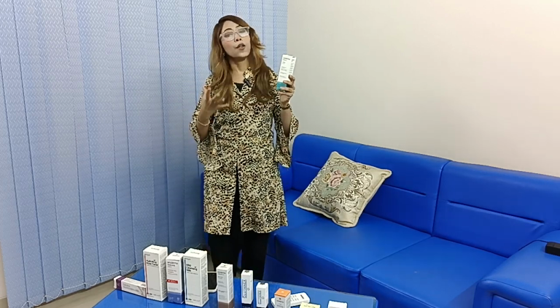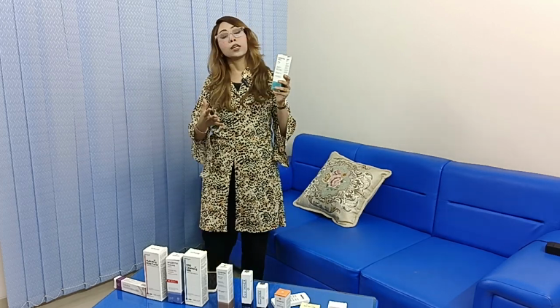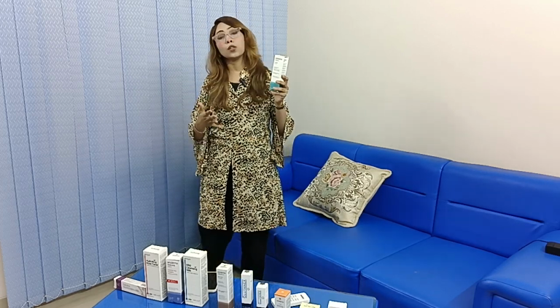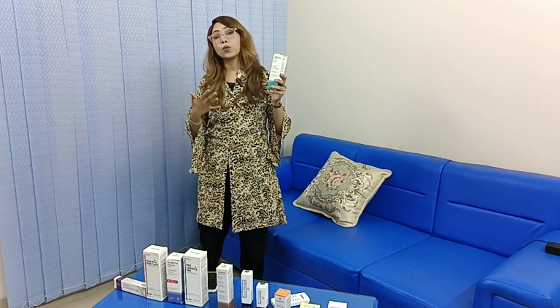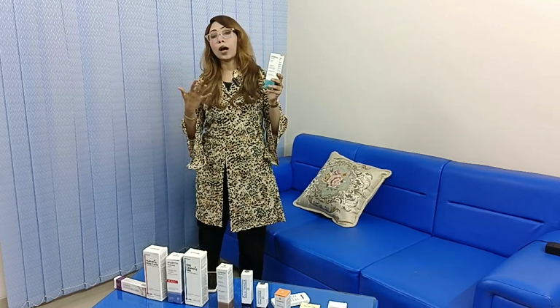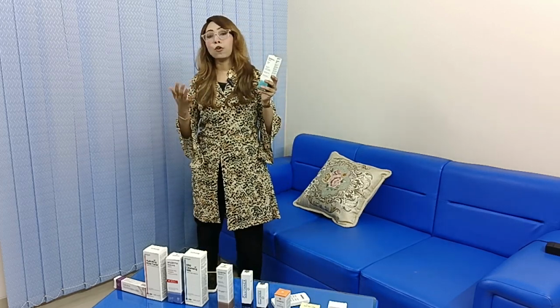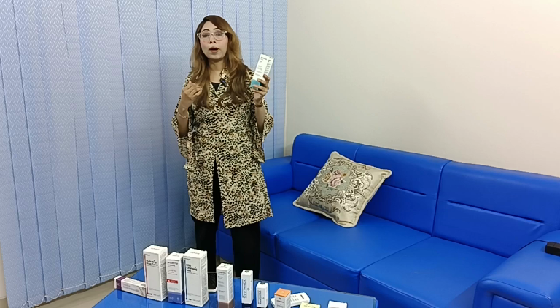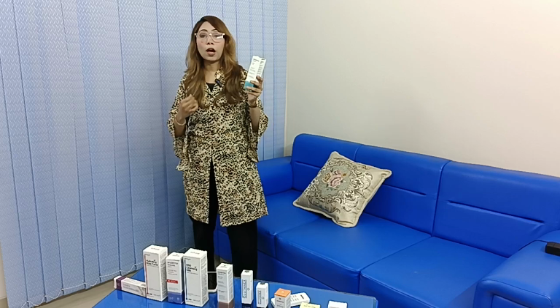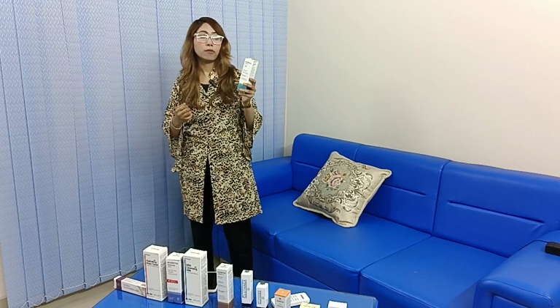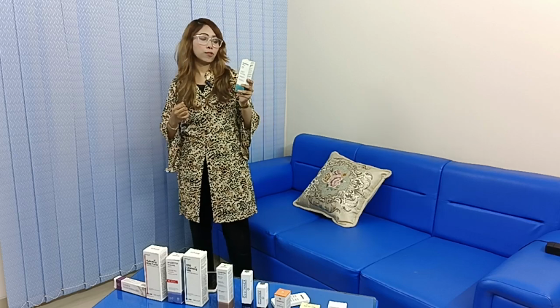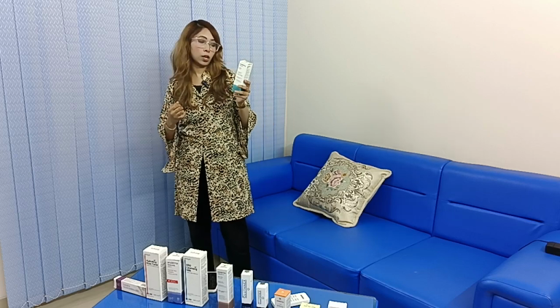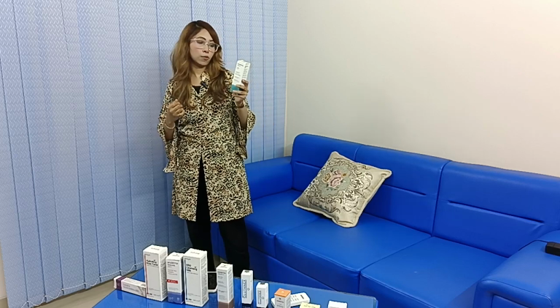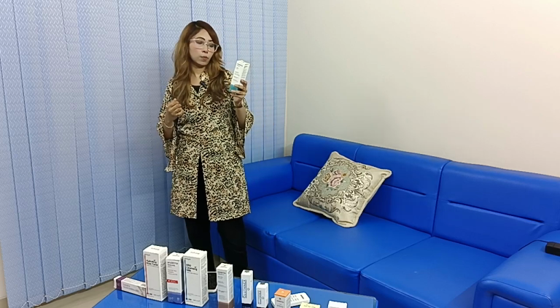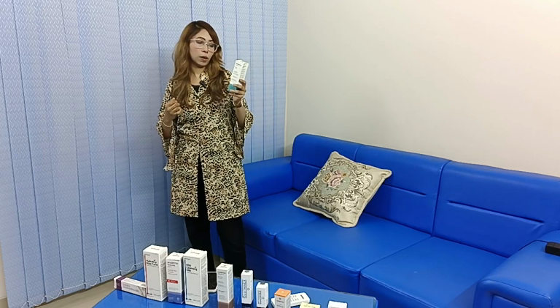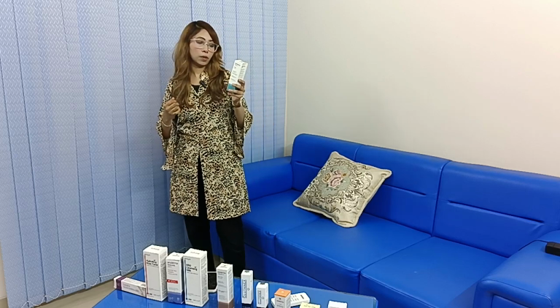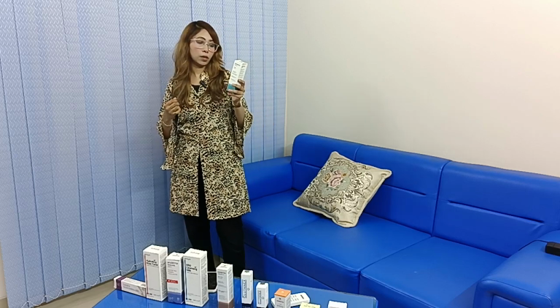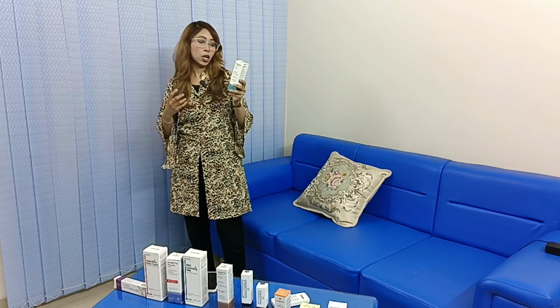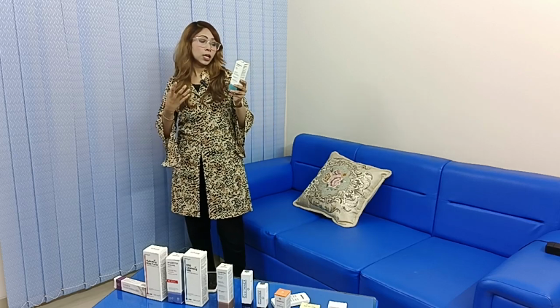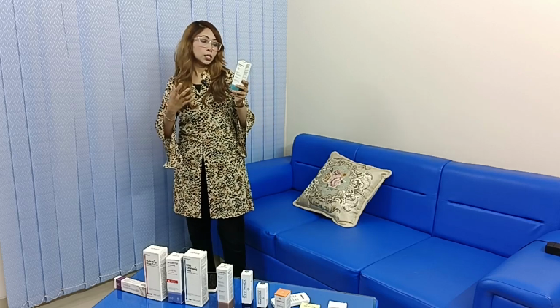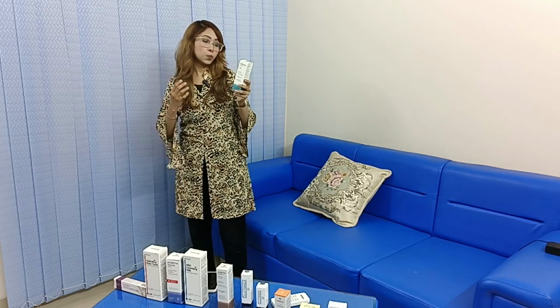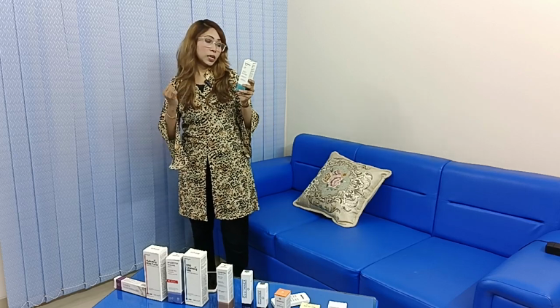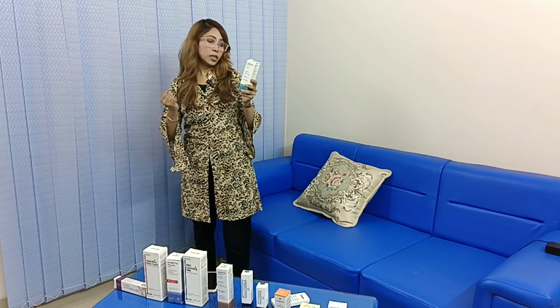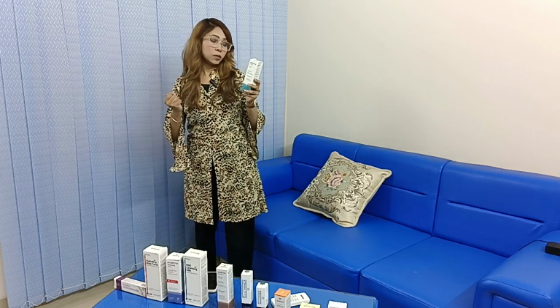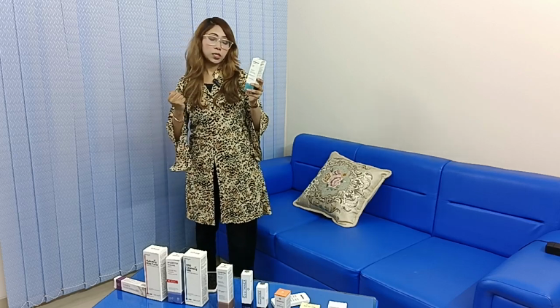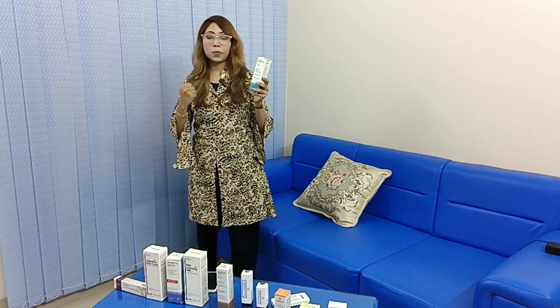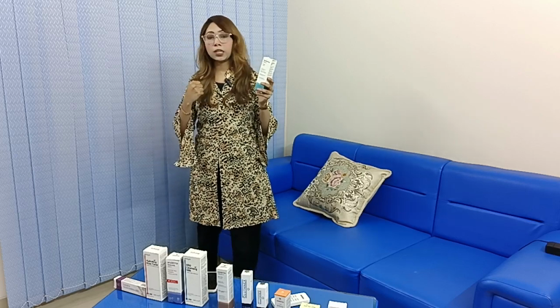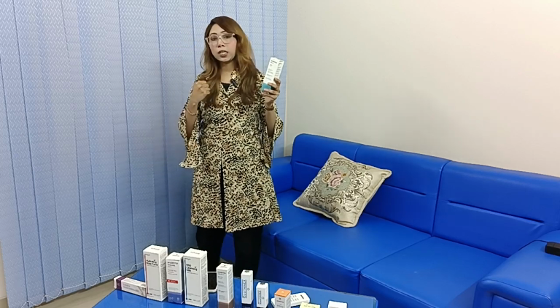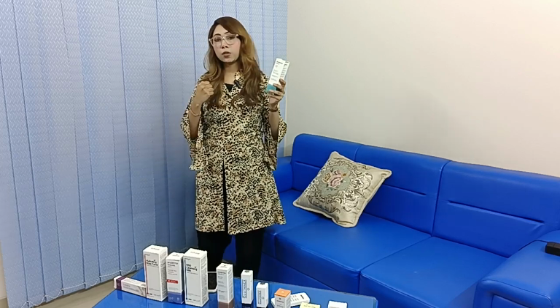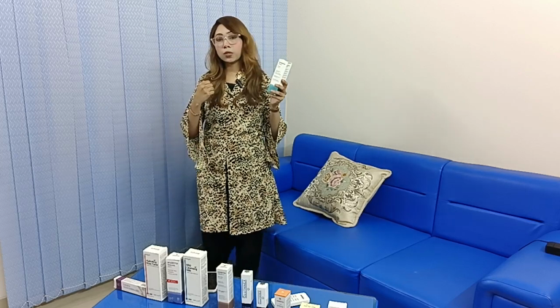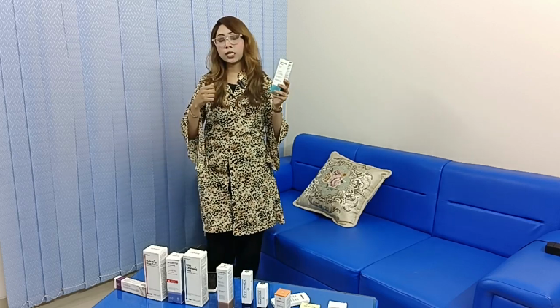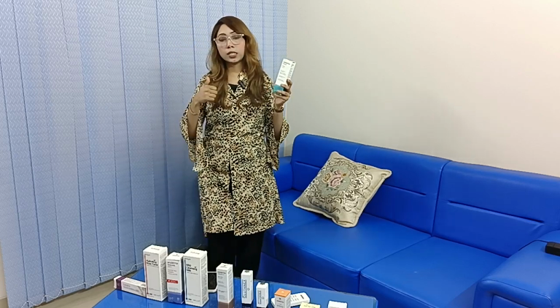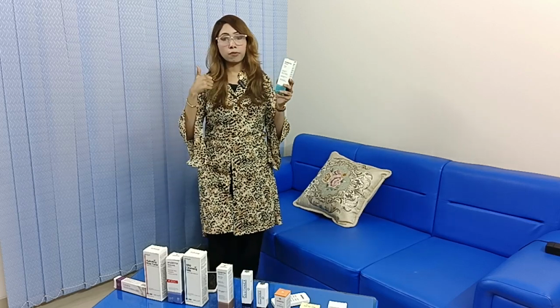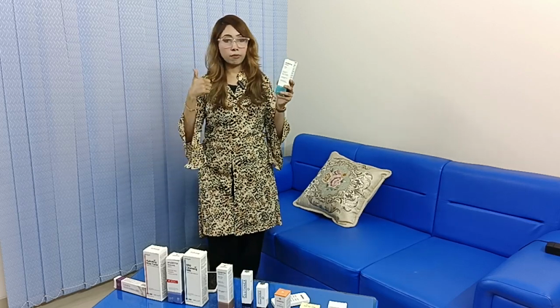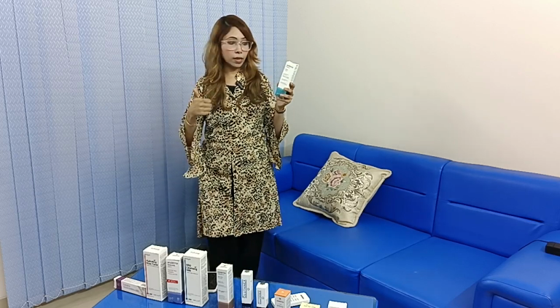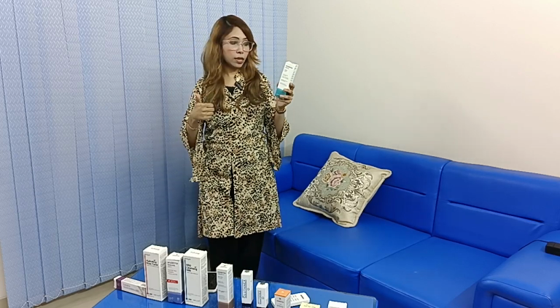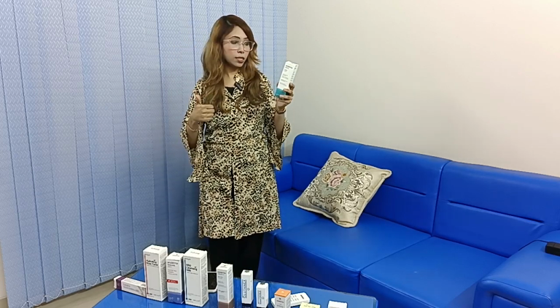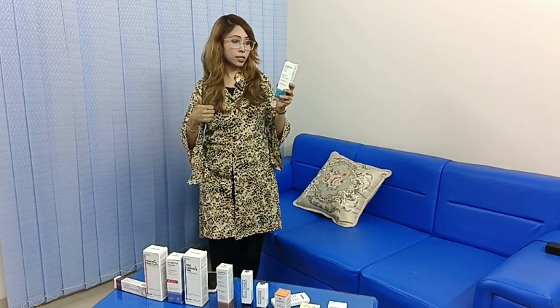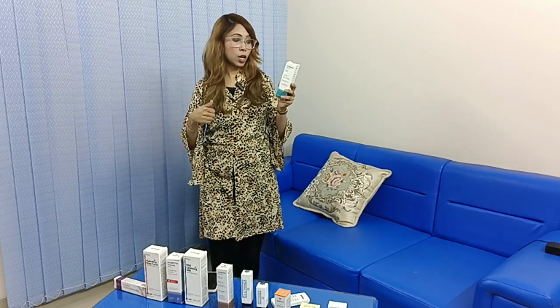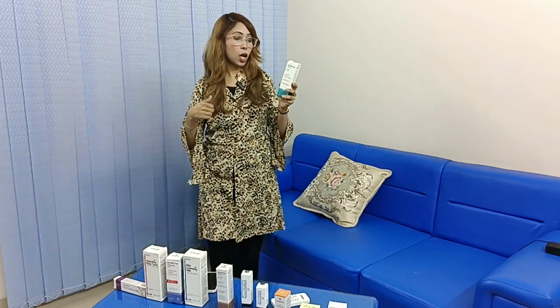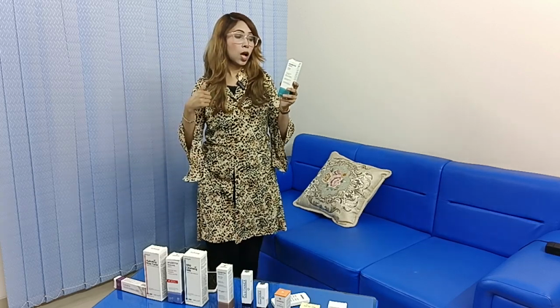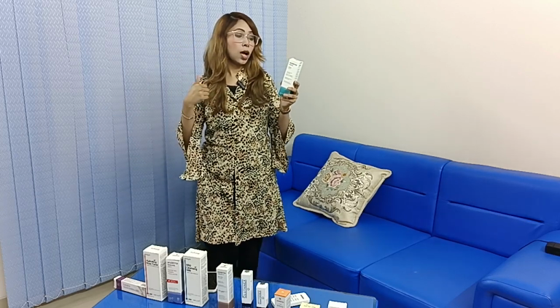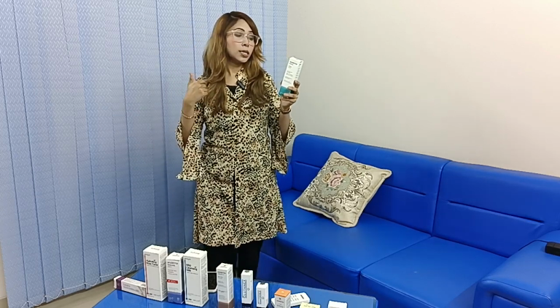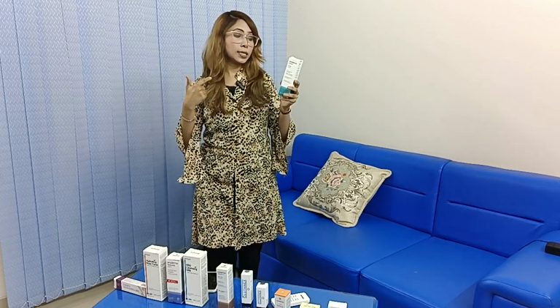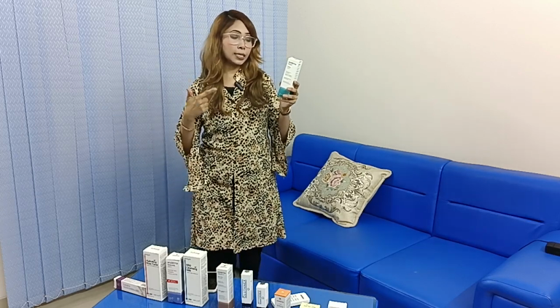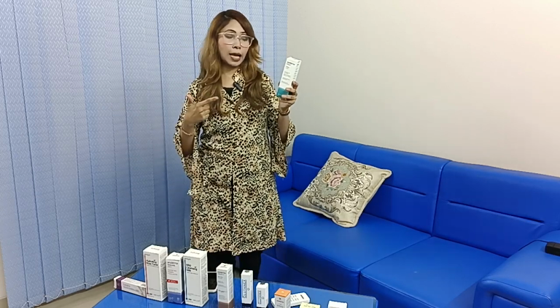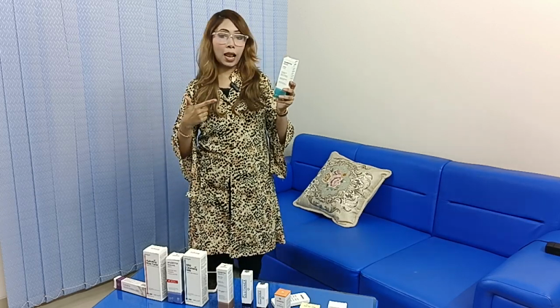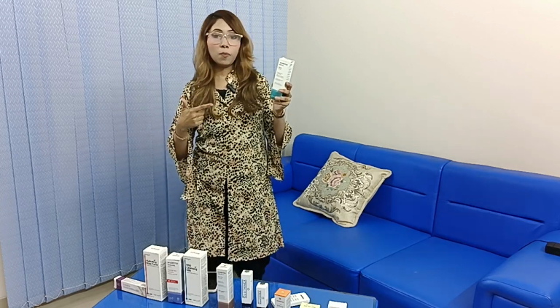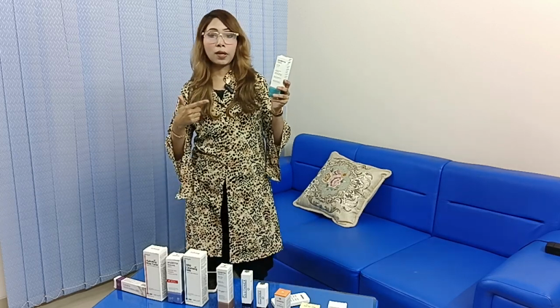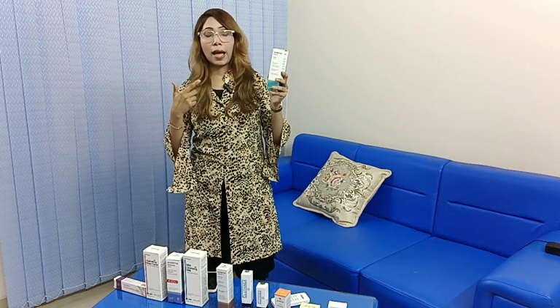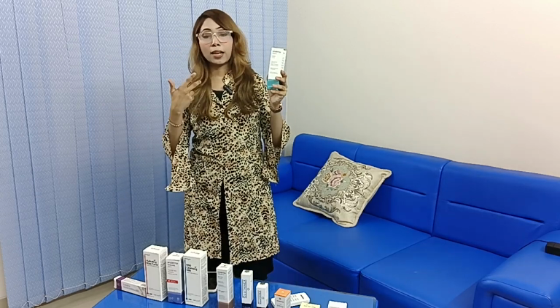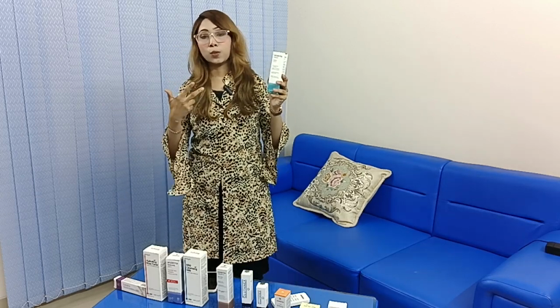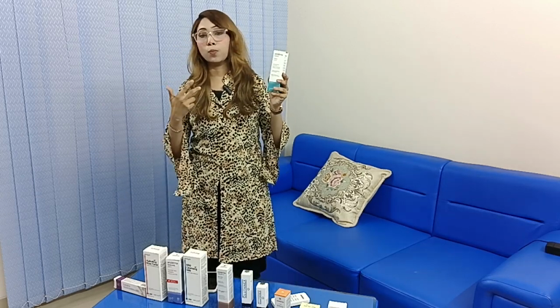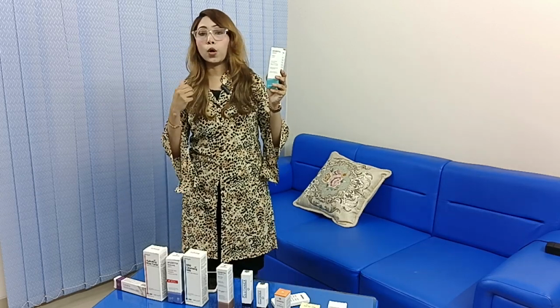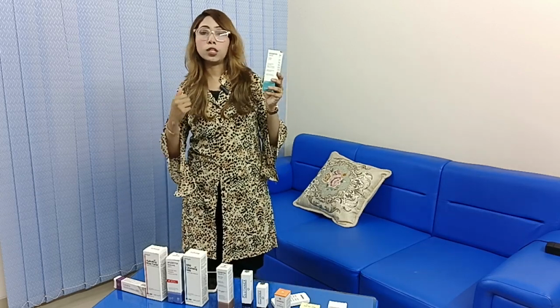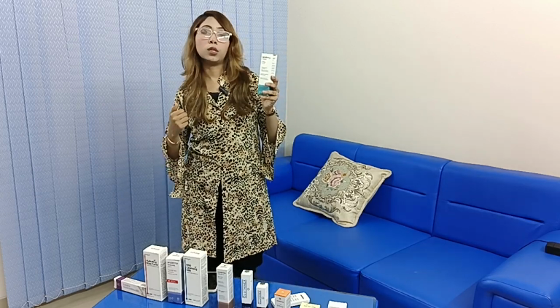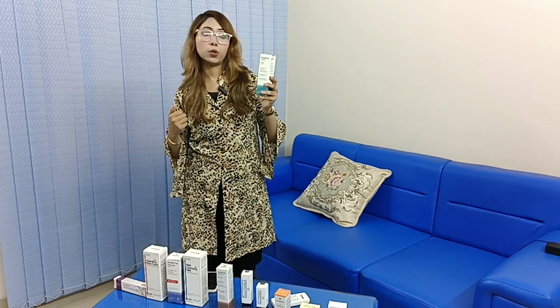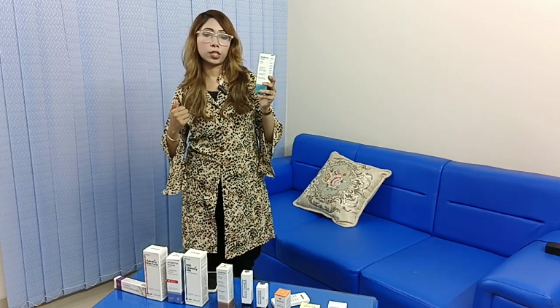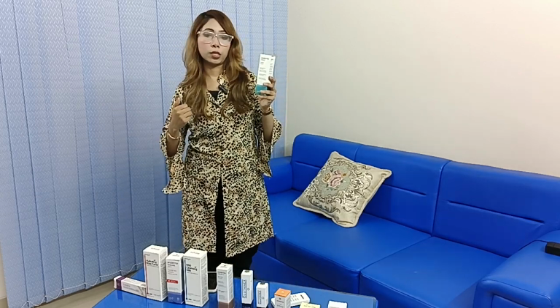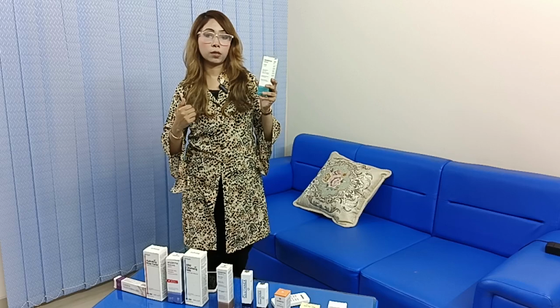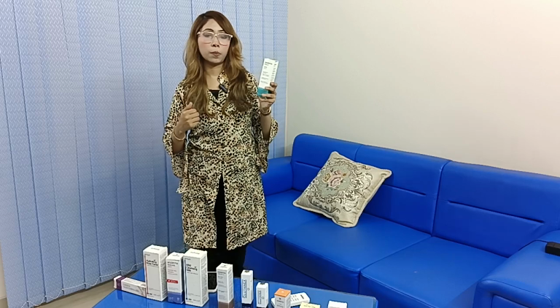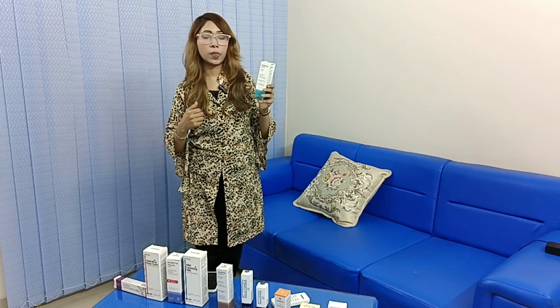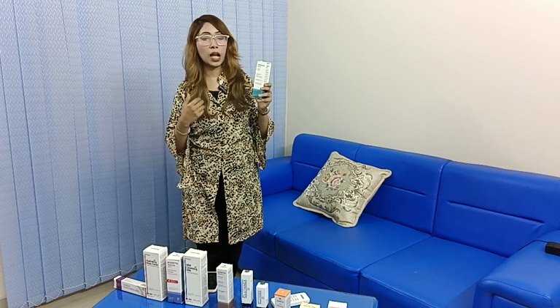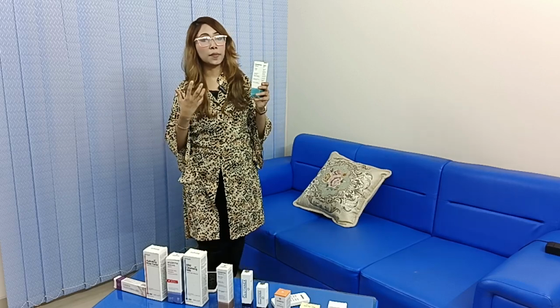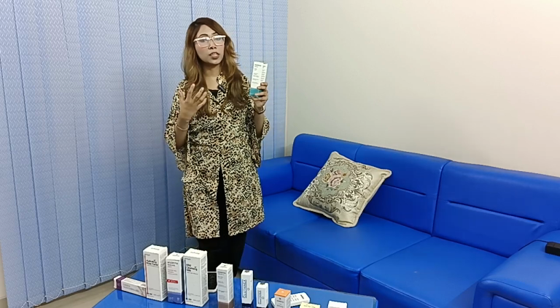That's why we have a good follow-up. It can be used especially on the face, scalp, and body.